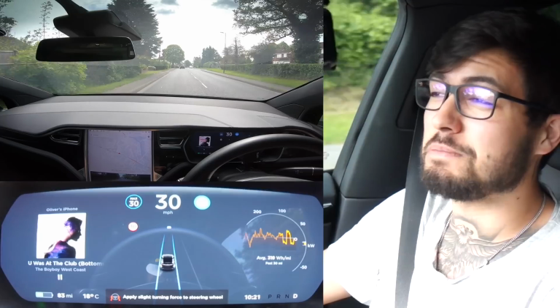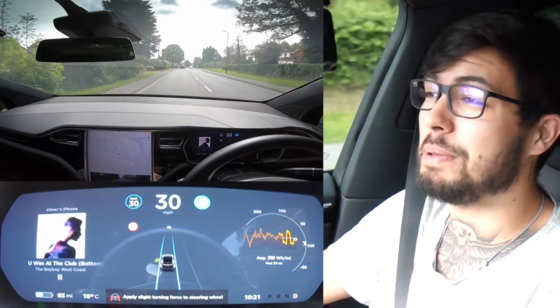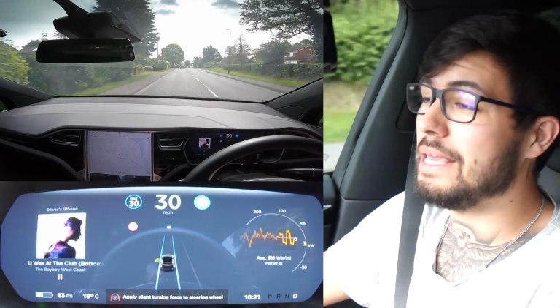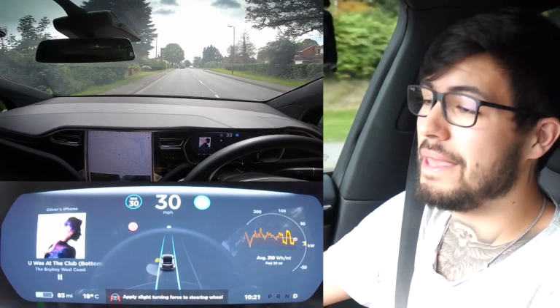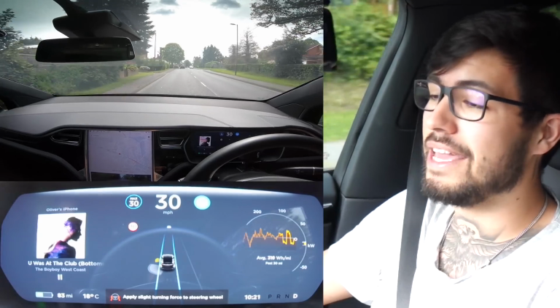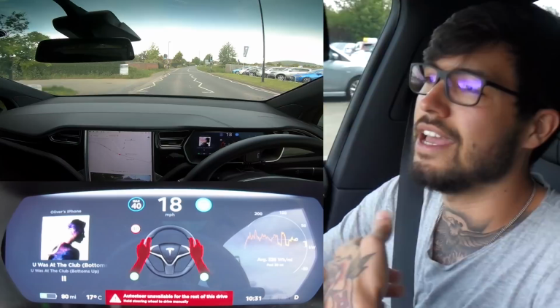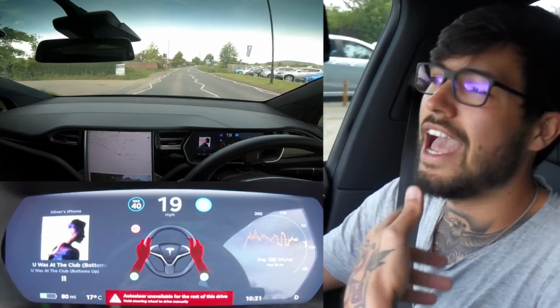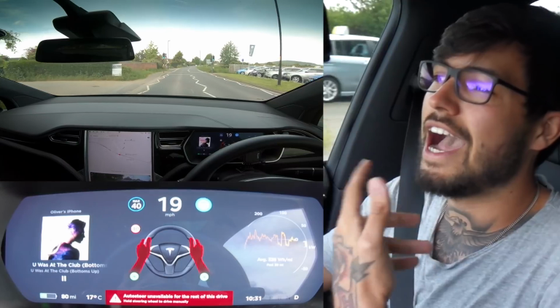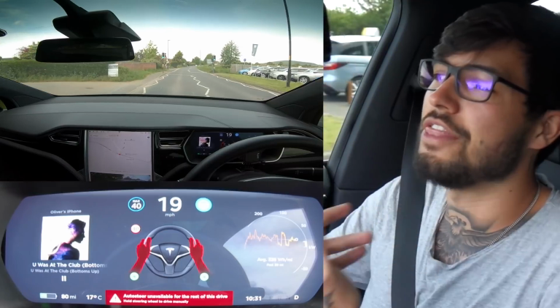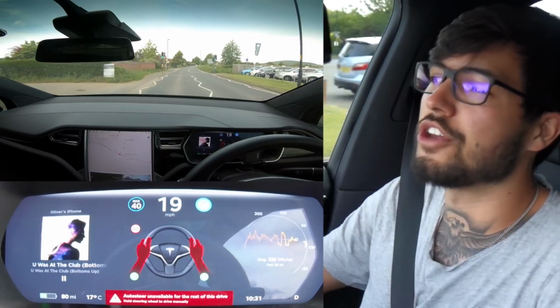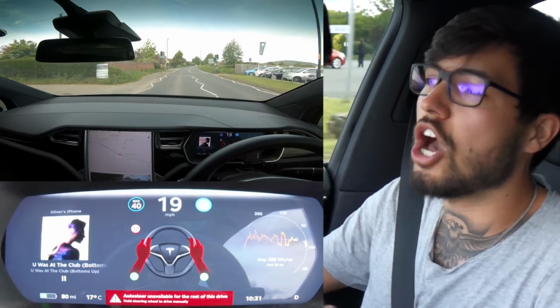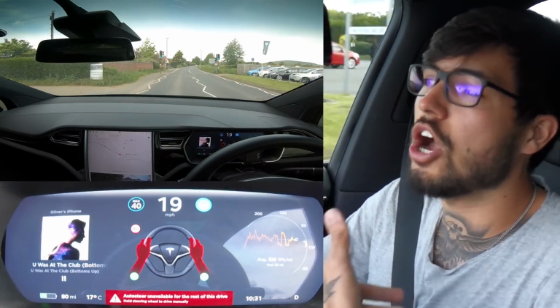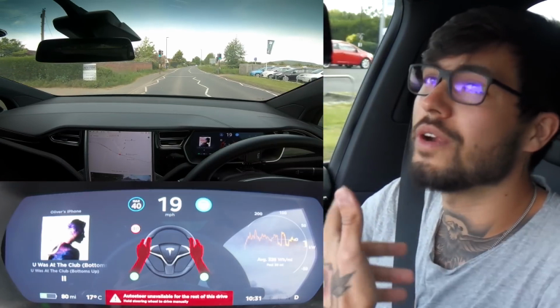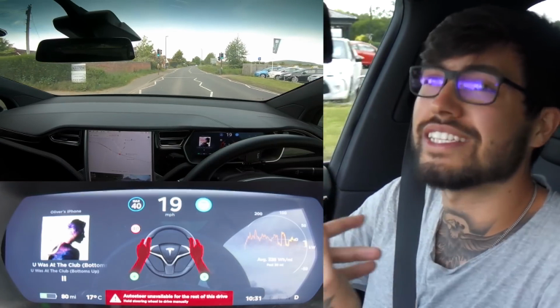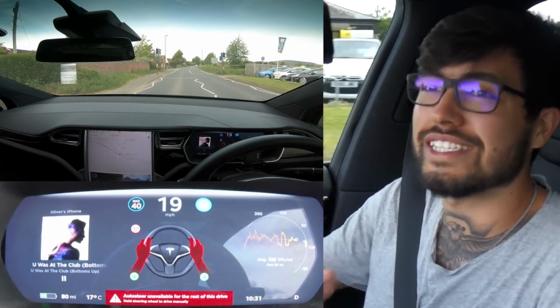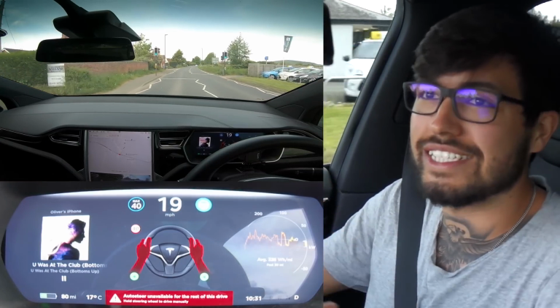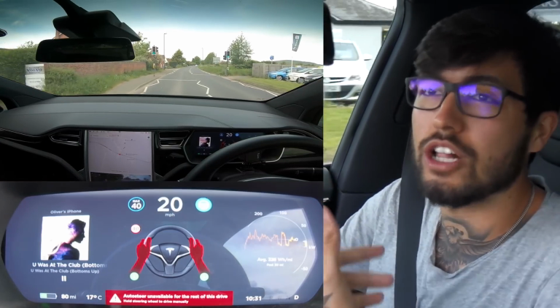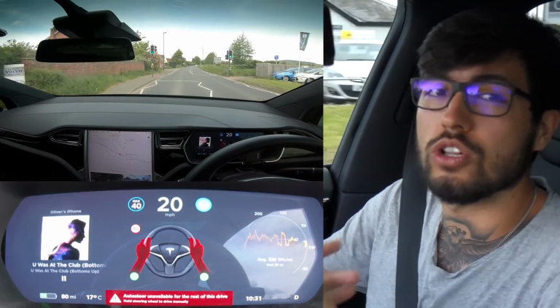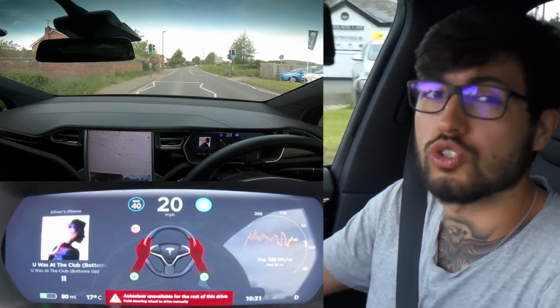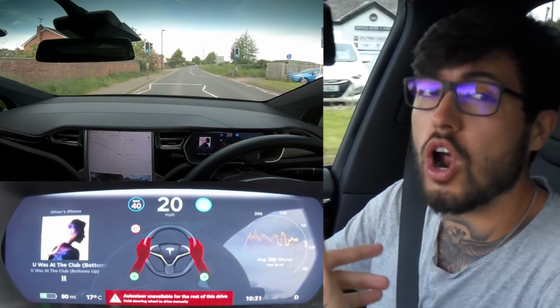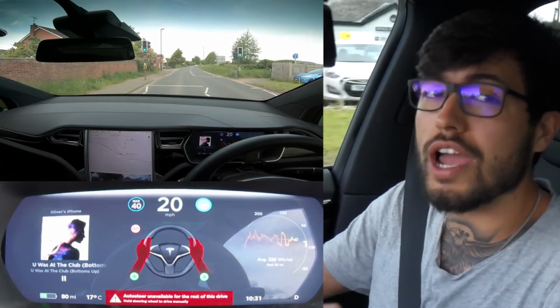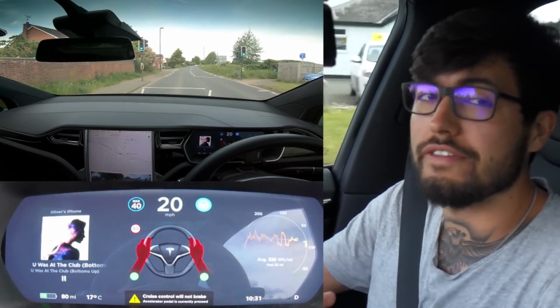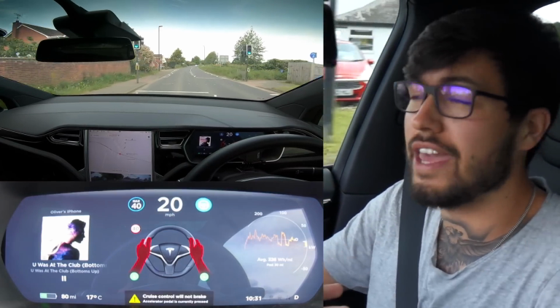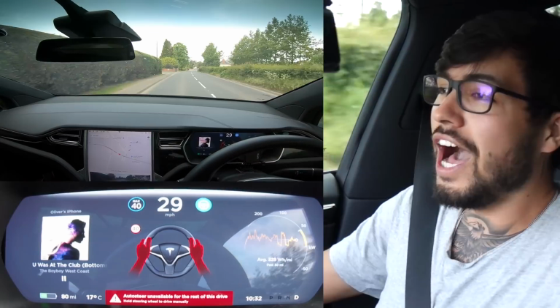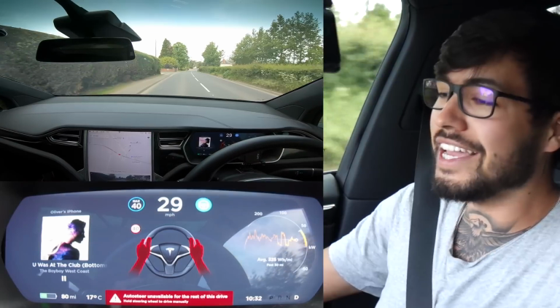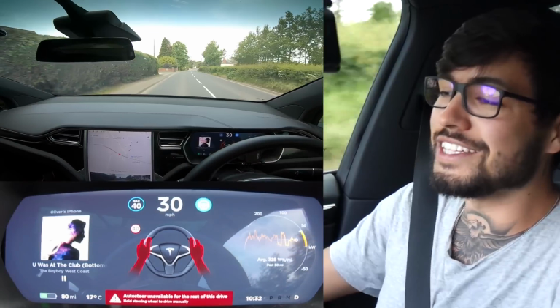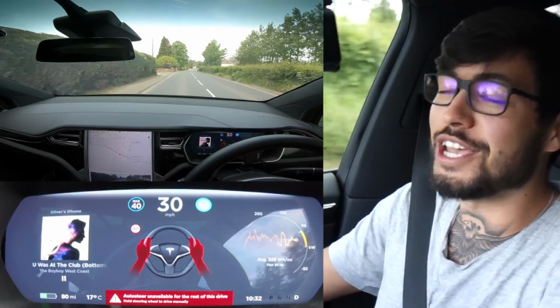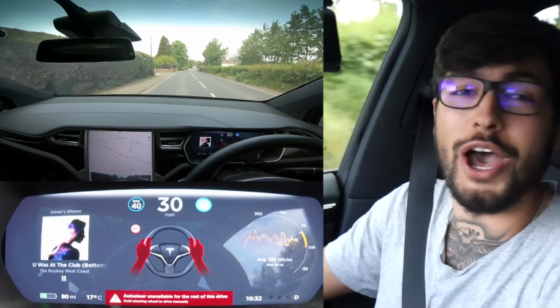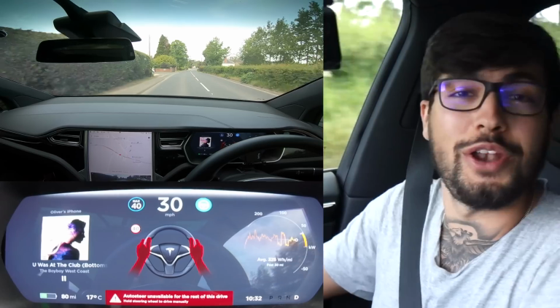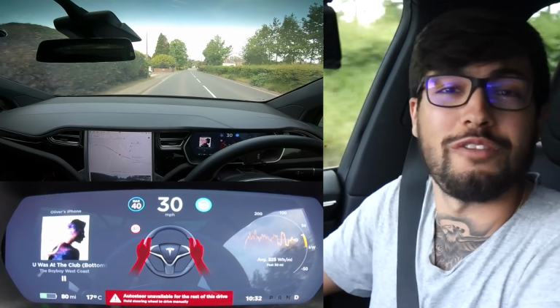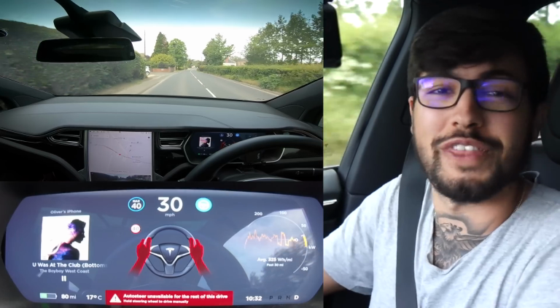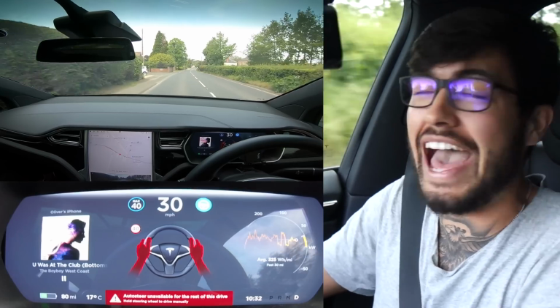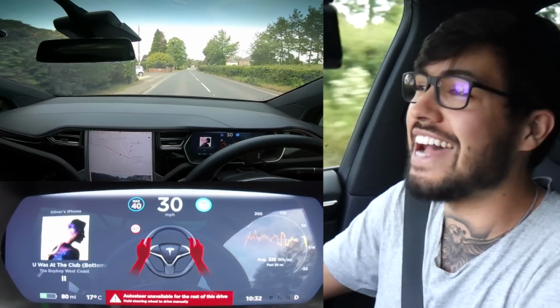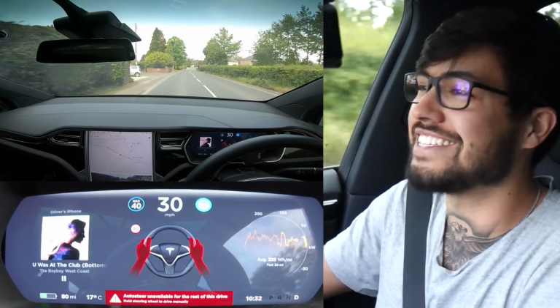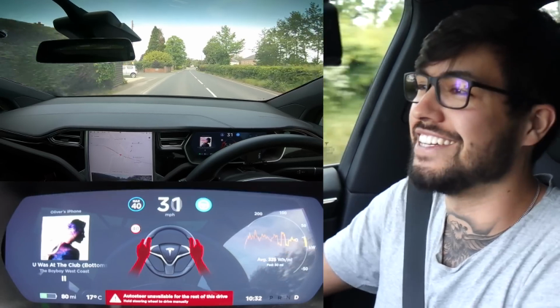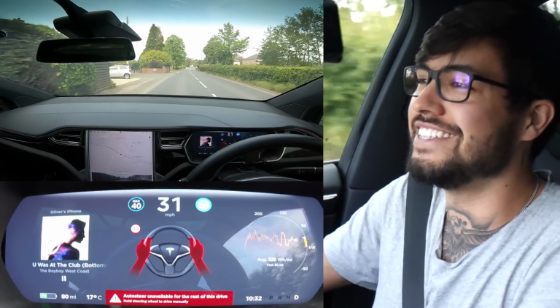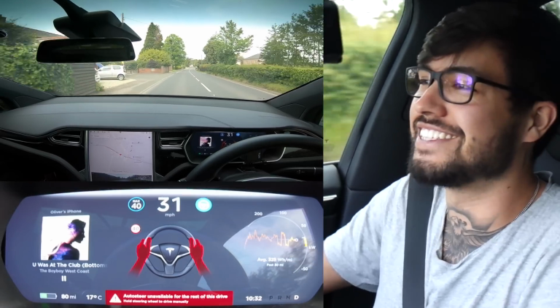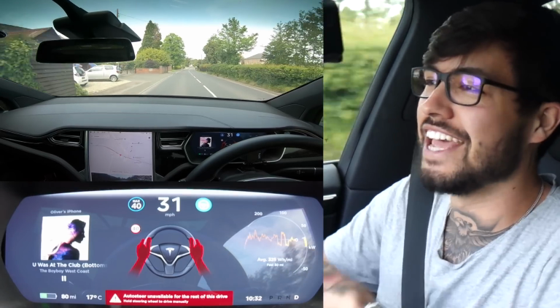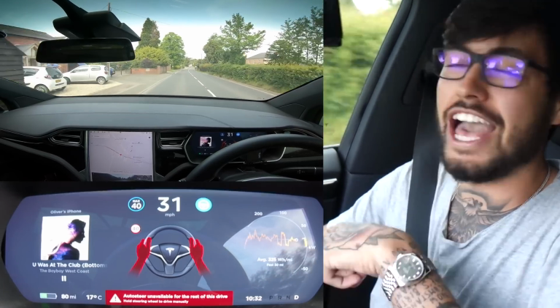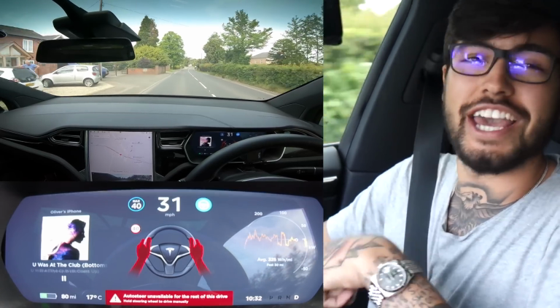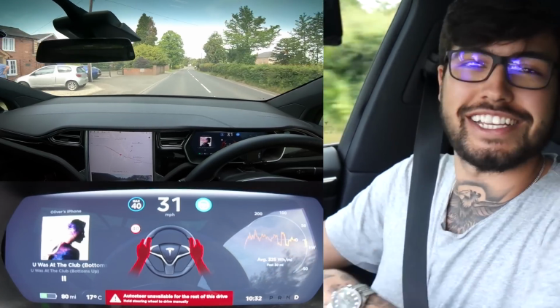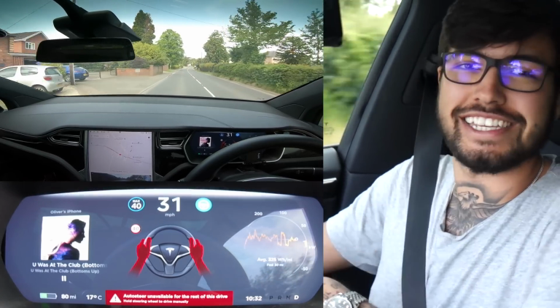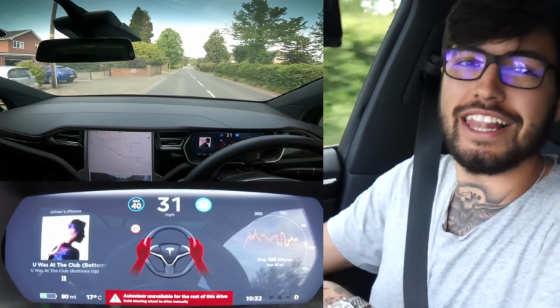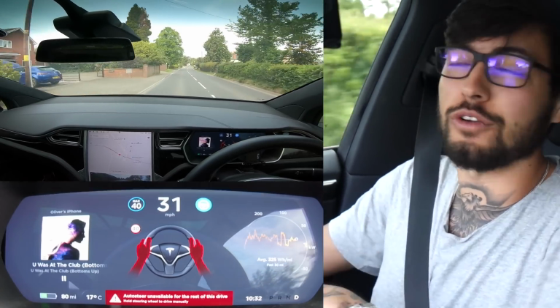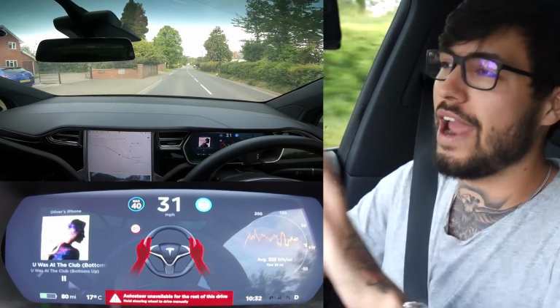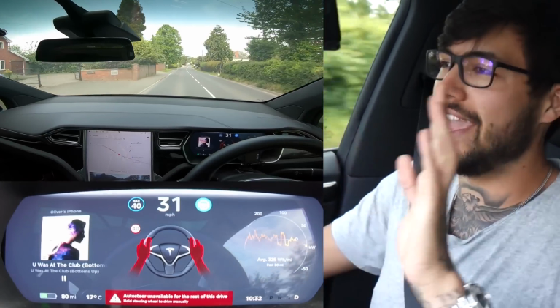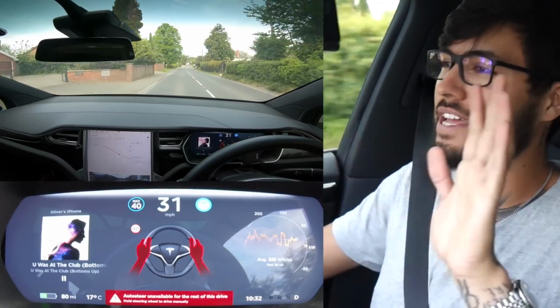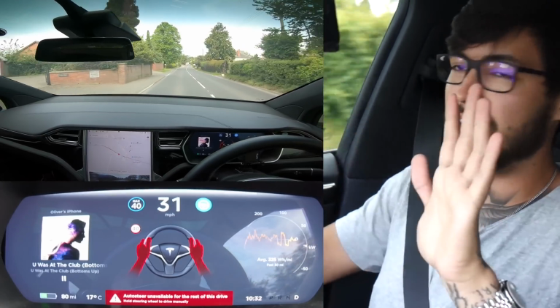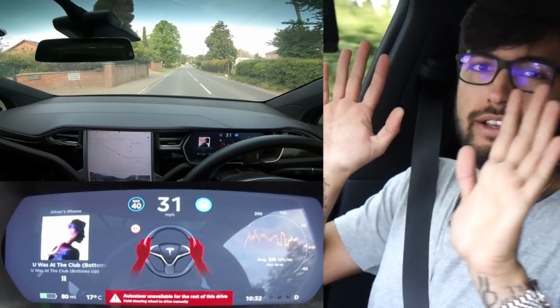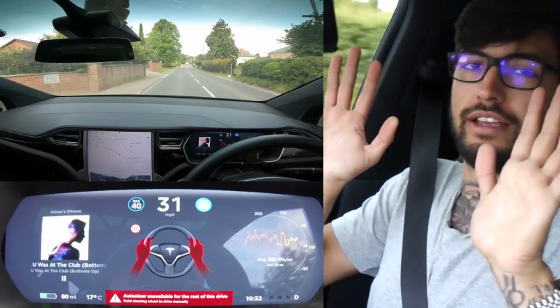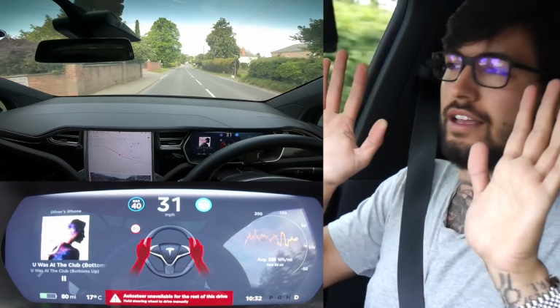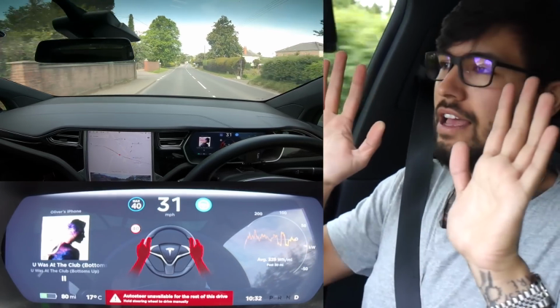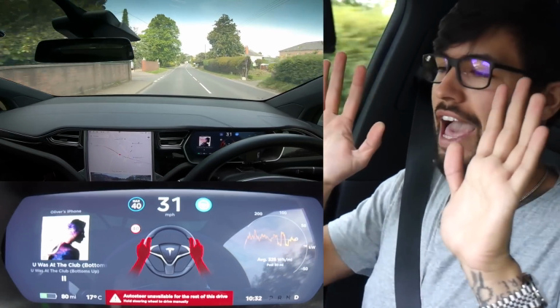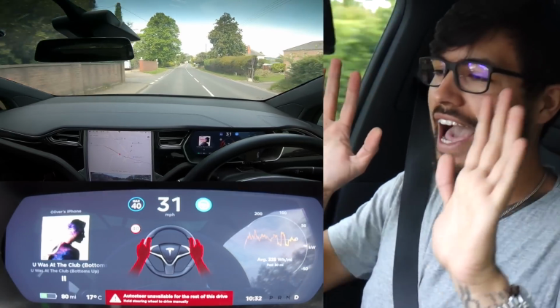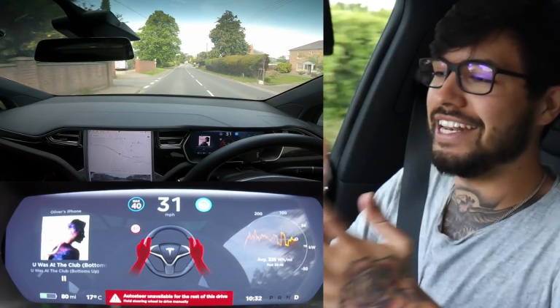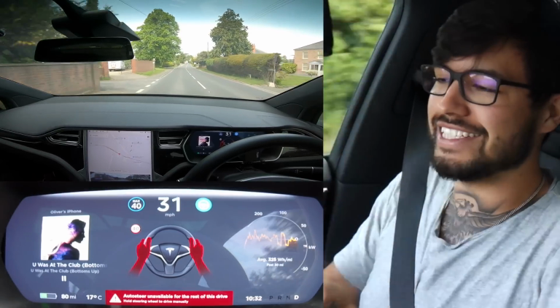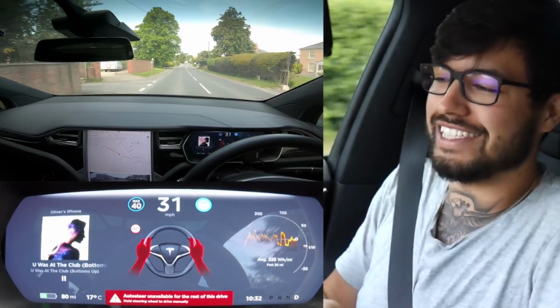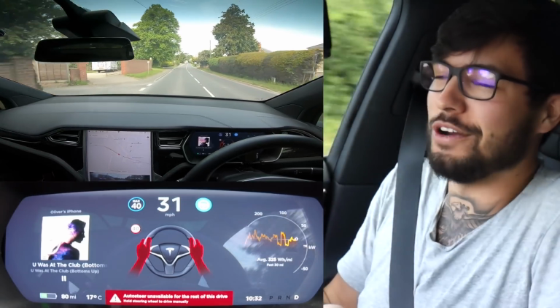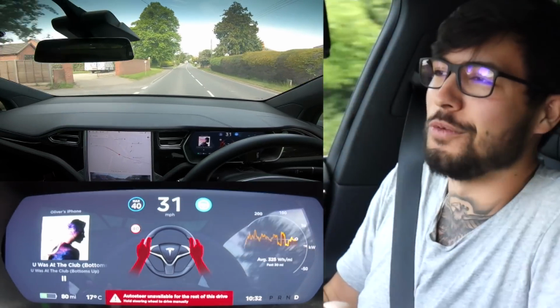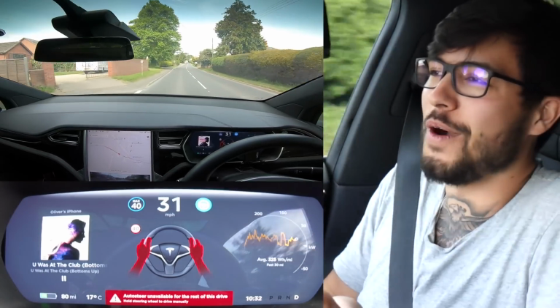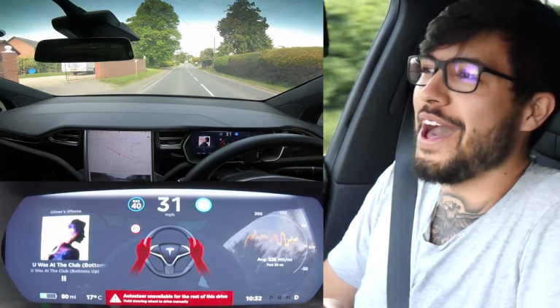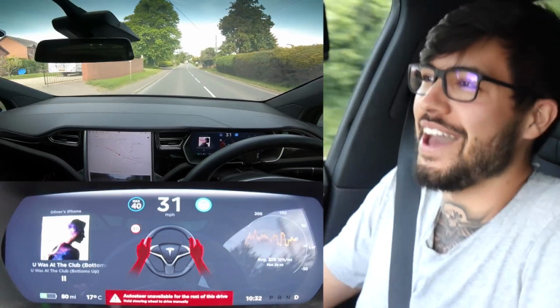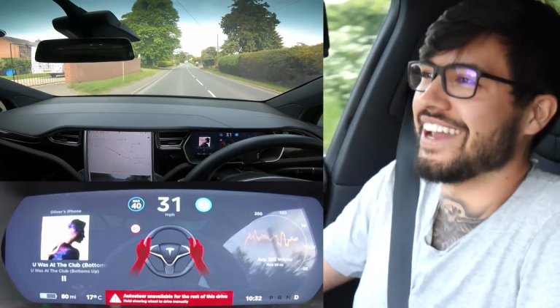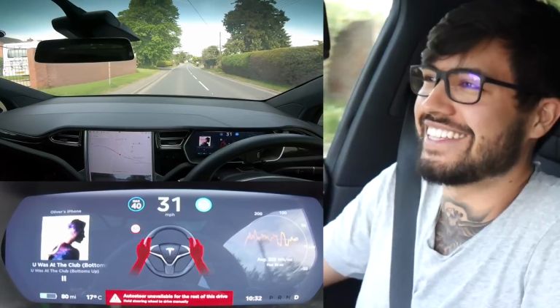The car is beeping and still driving. I can turn off the hazards, accelerate, and it still works.